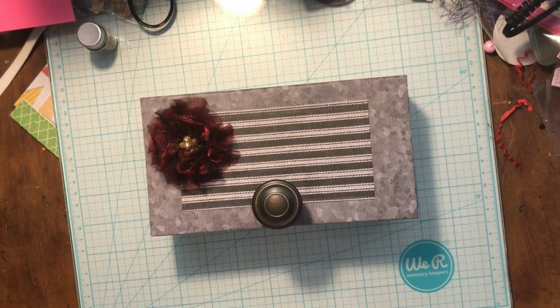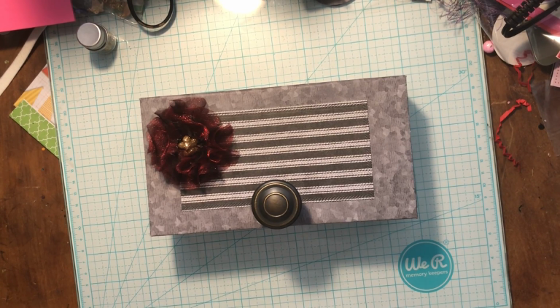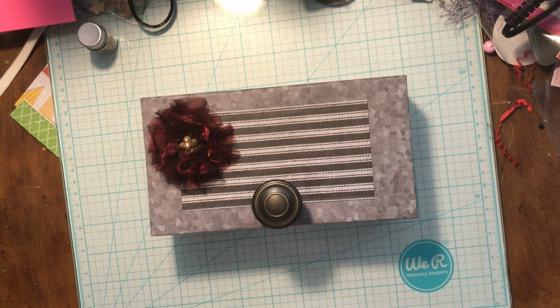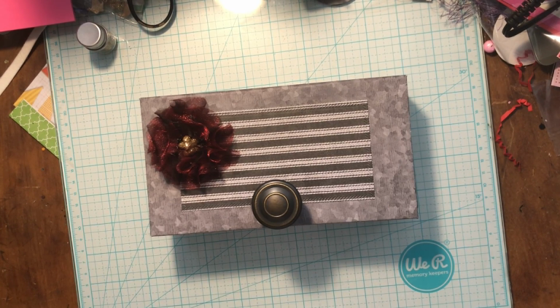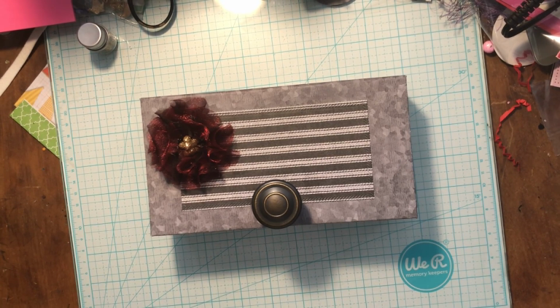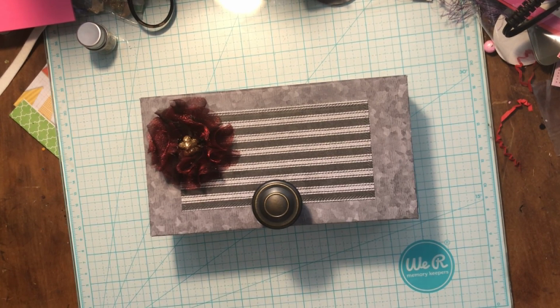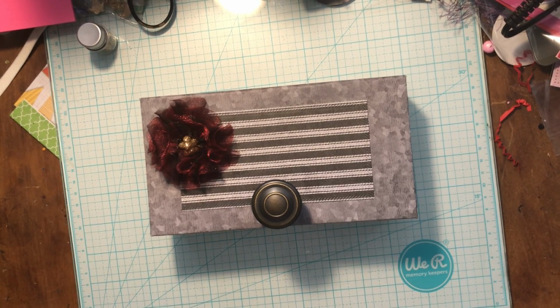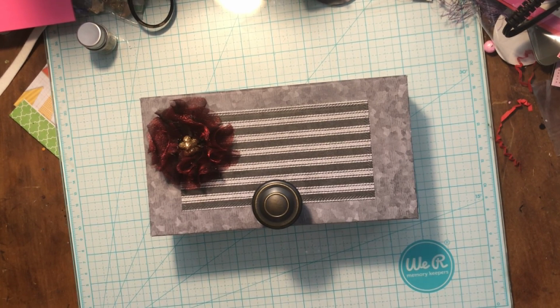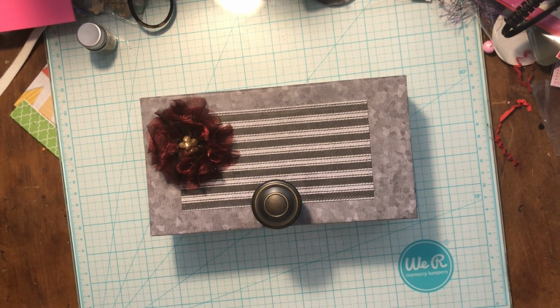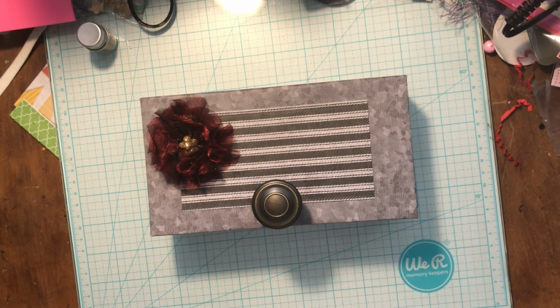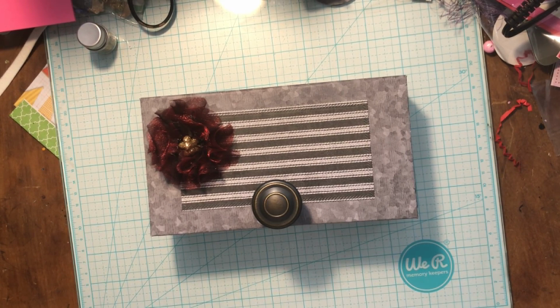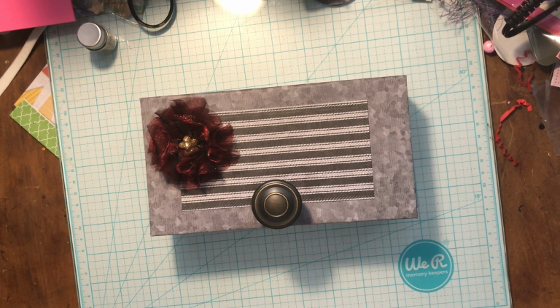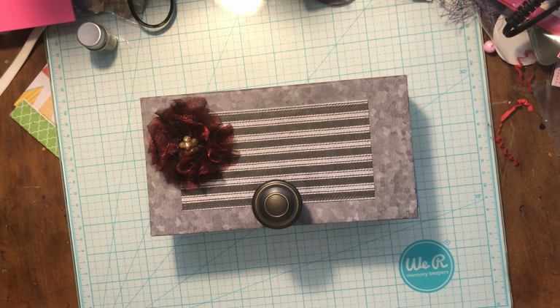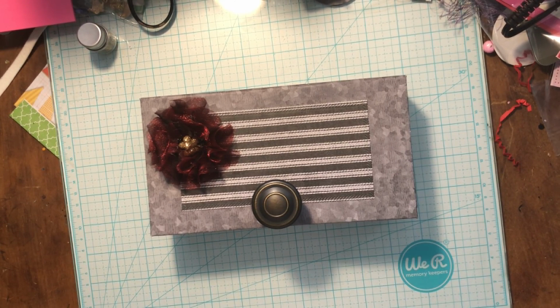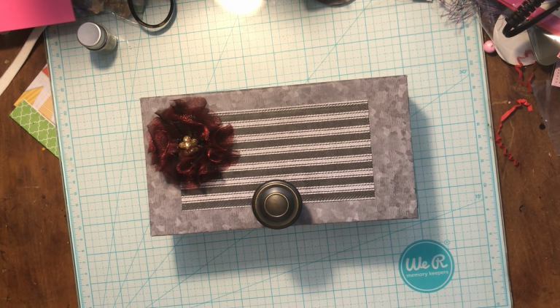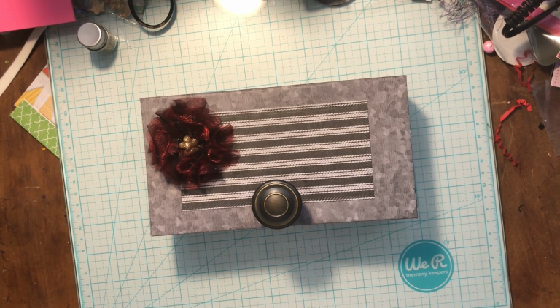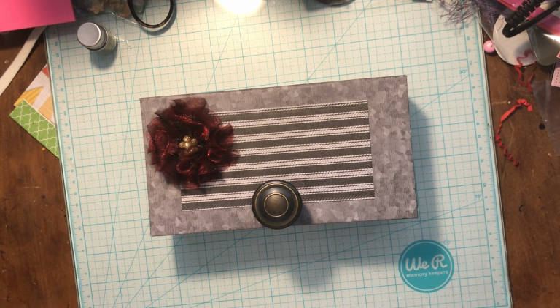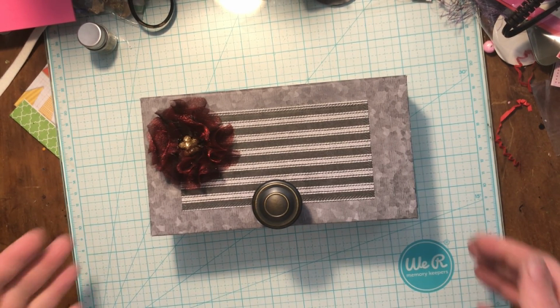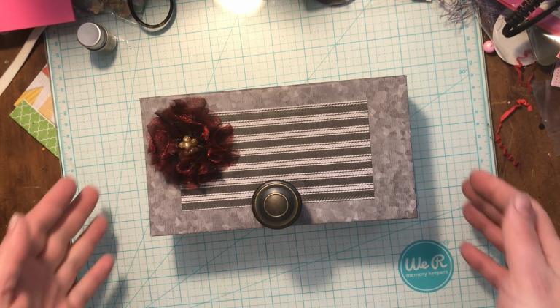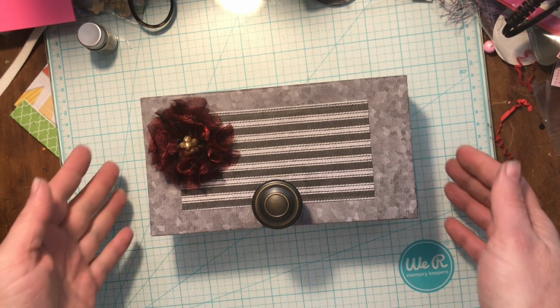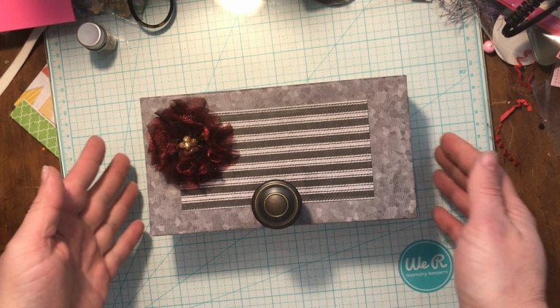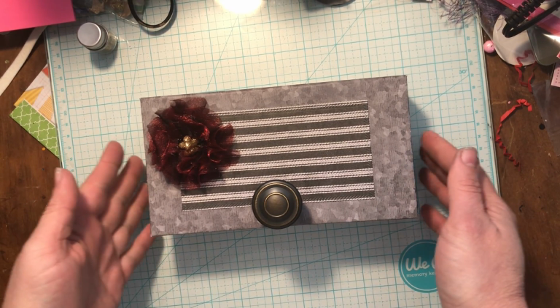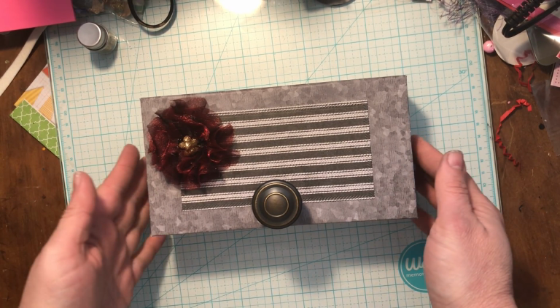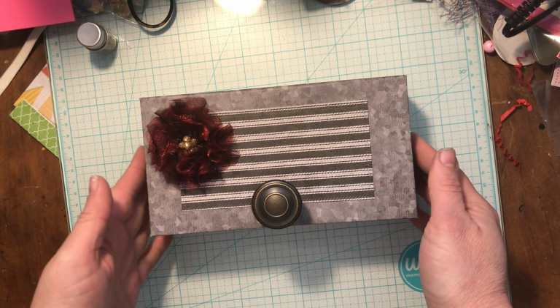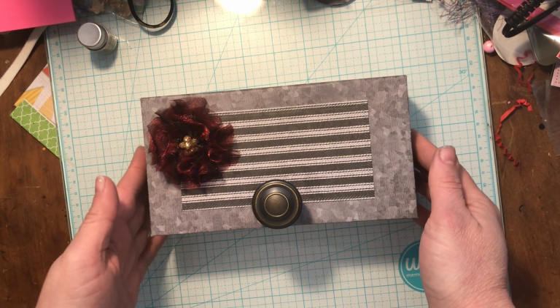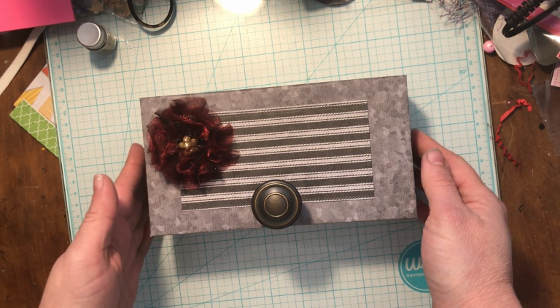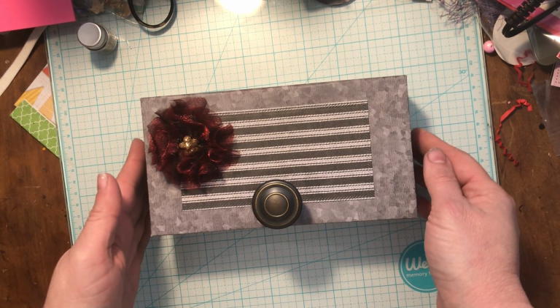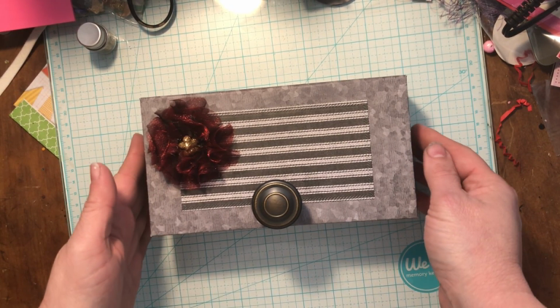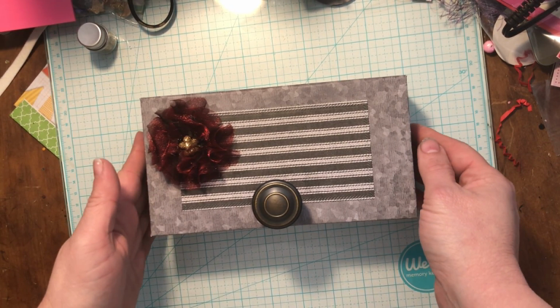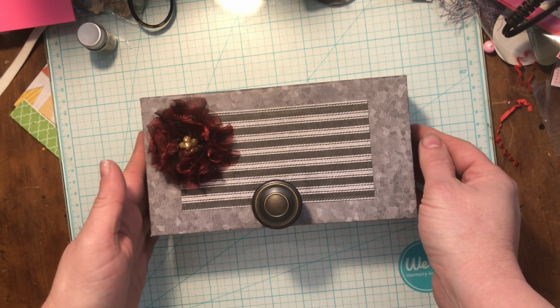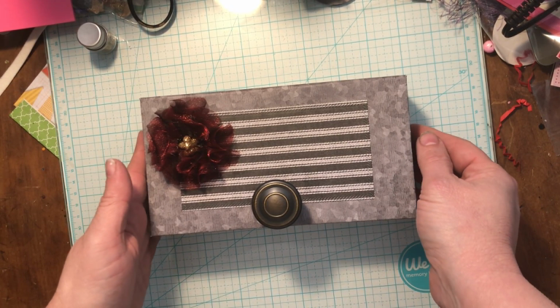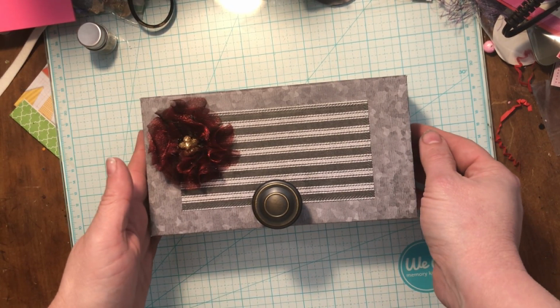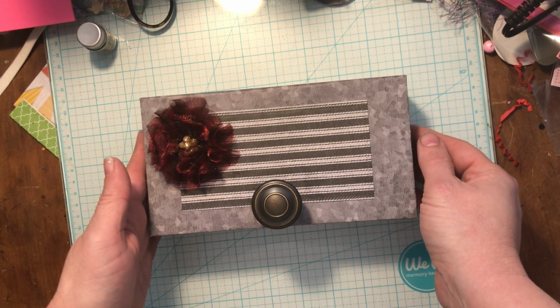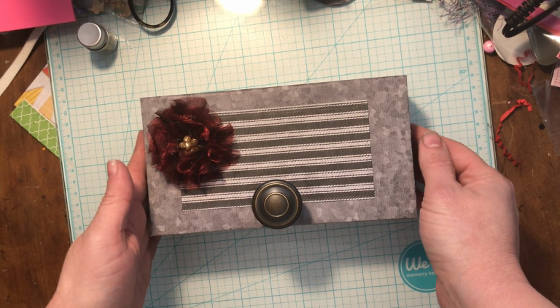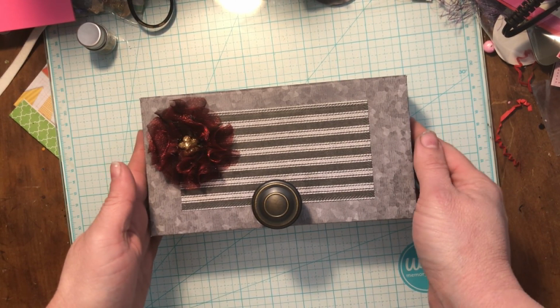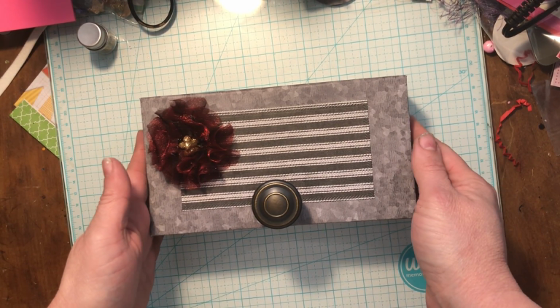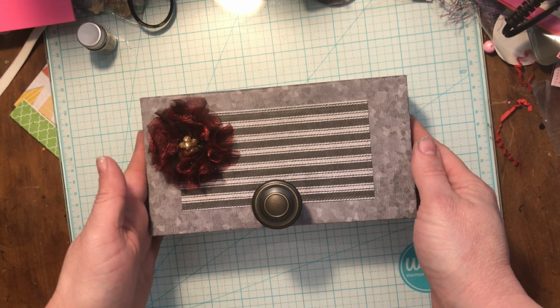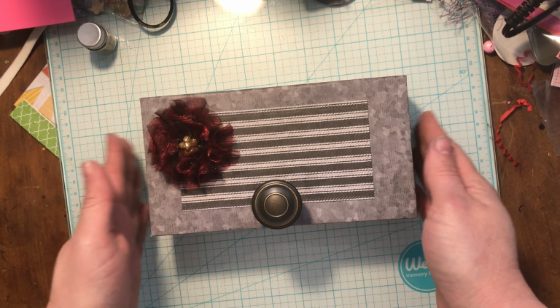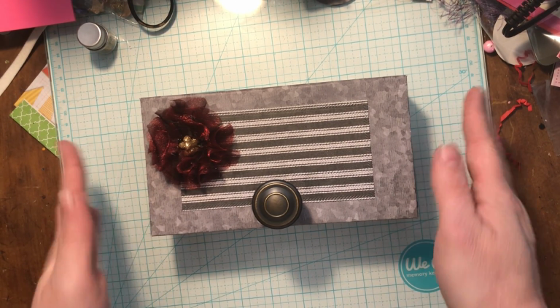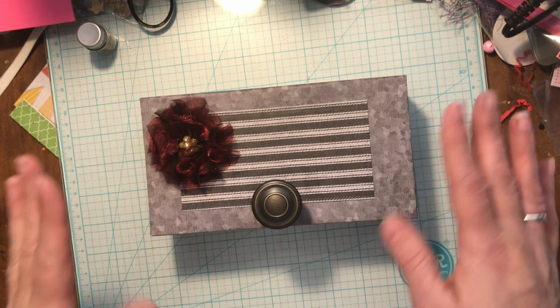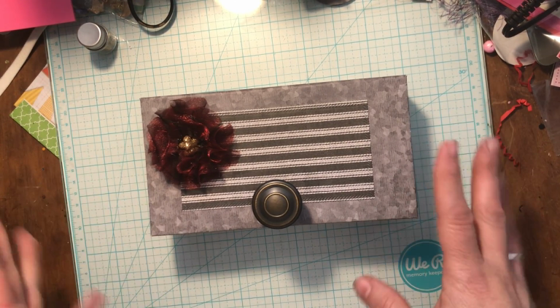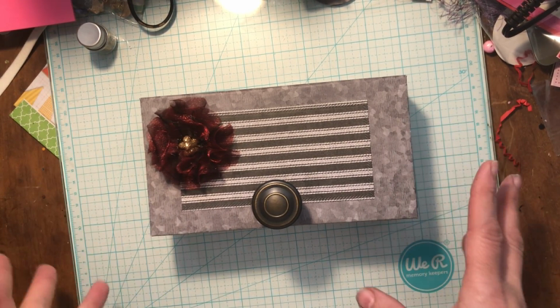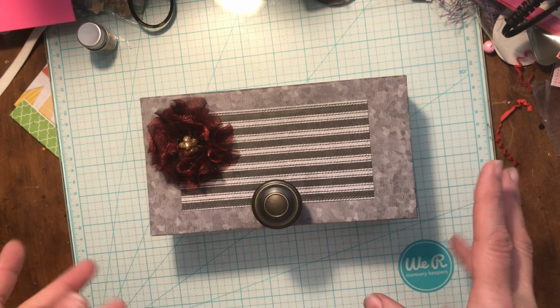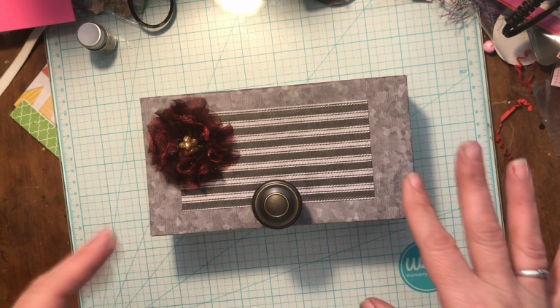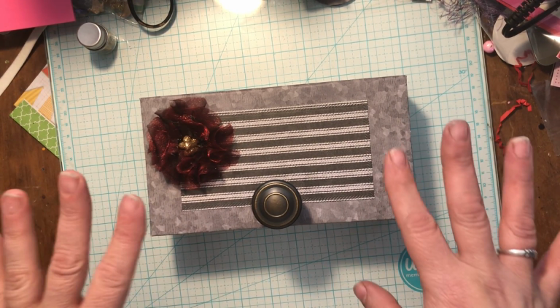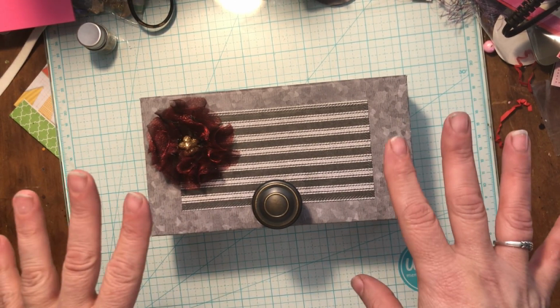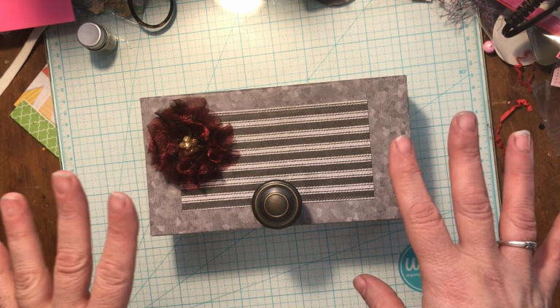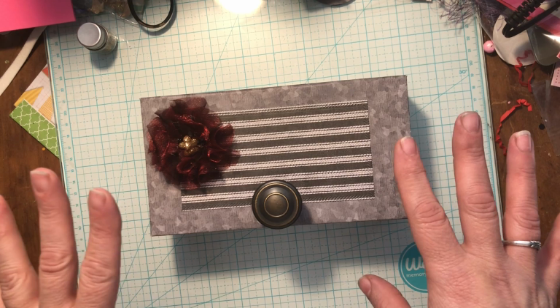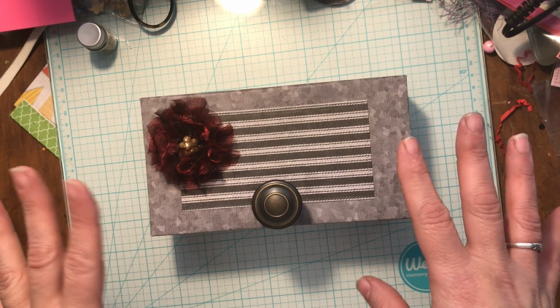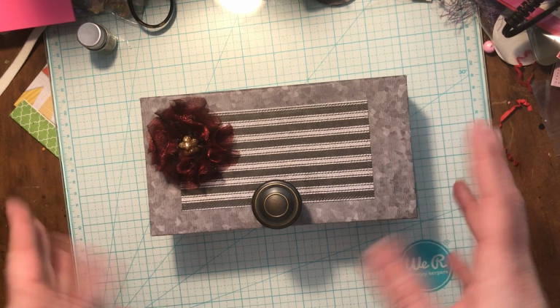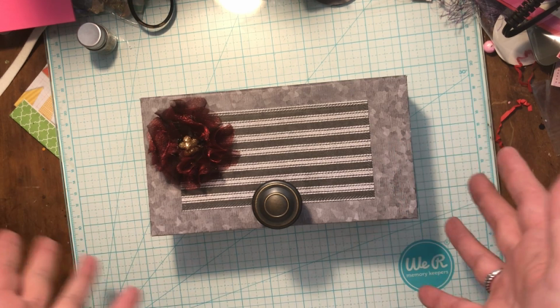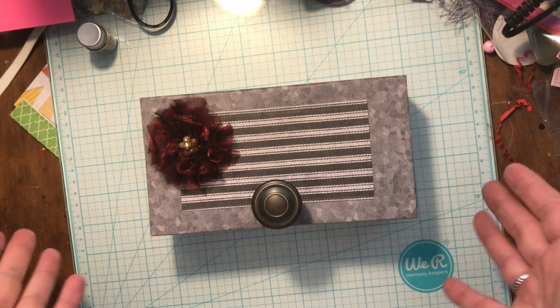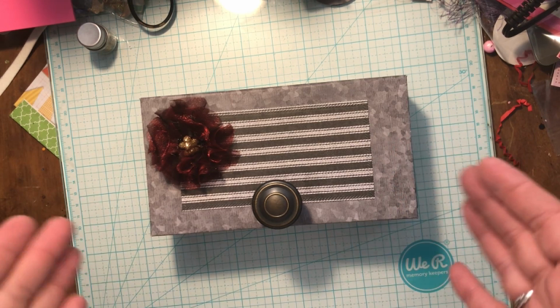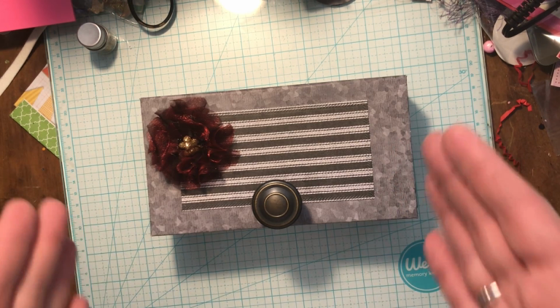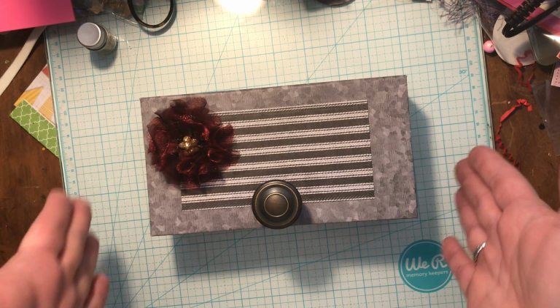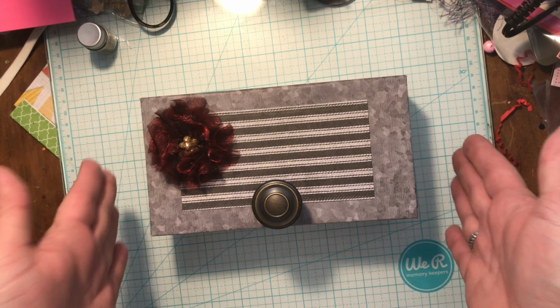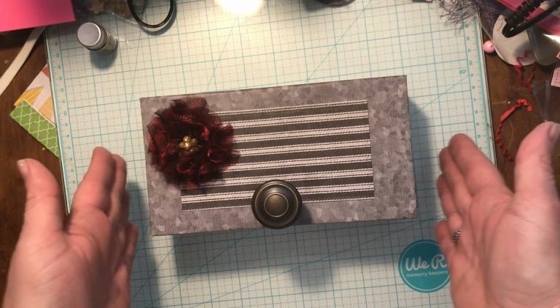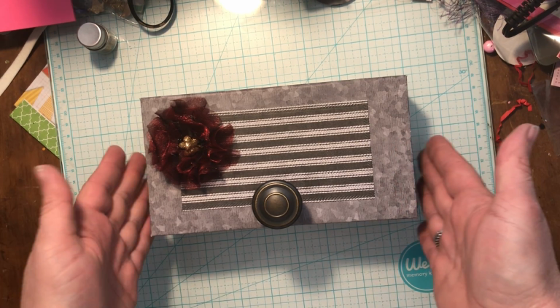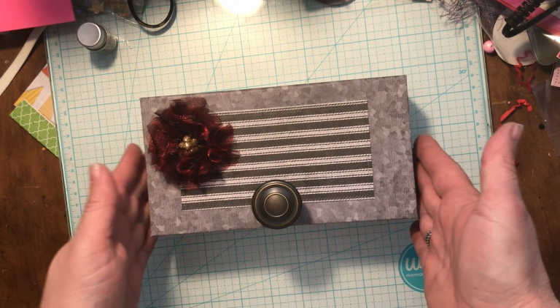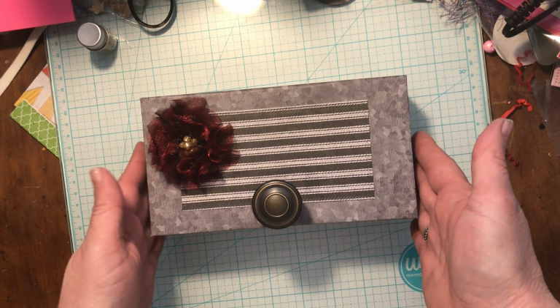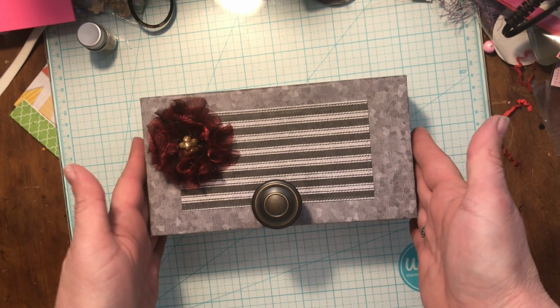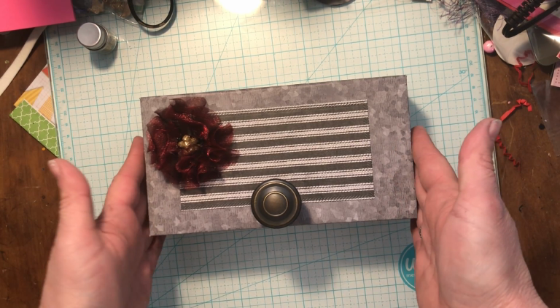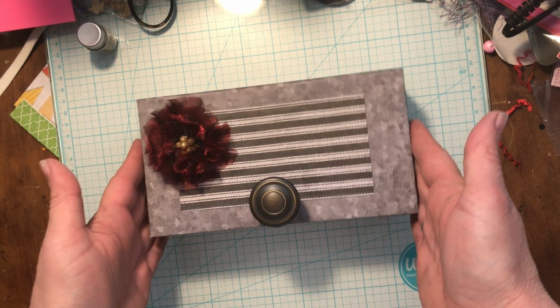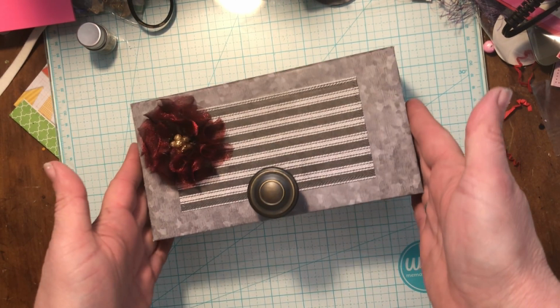Good morning, my friends. This is Tanya at SciGigCrafts, and I am coming to you today with a Christmas project.